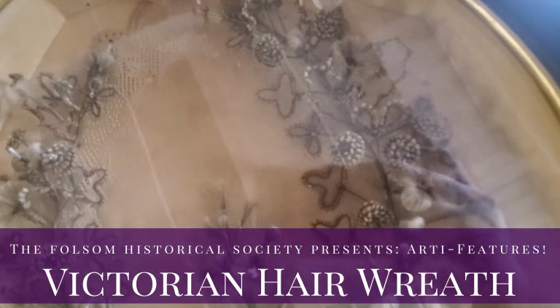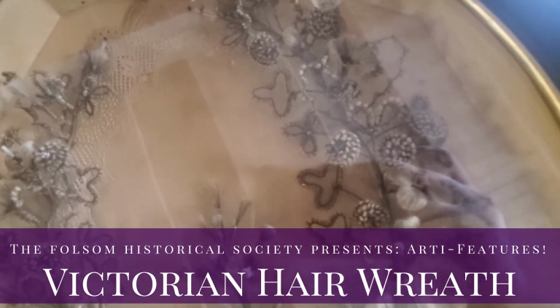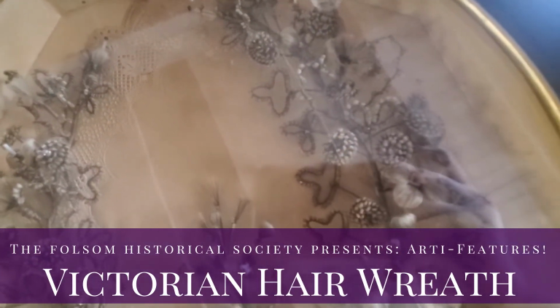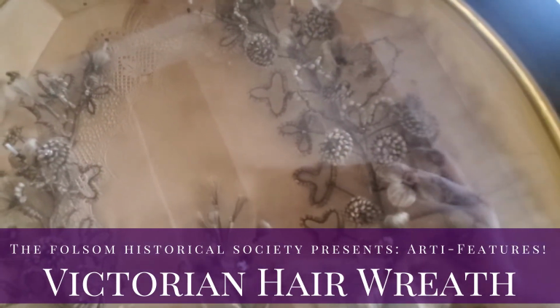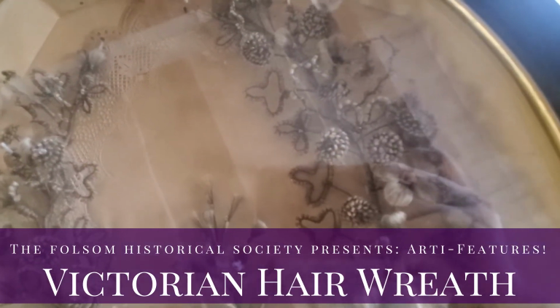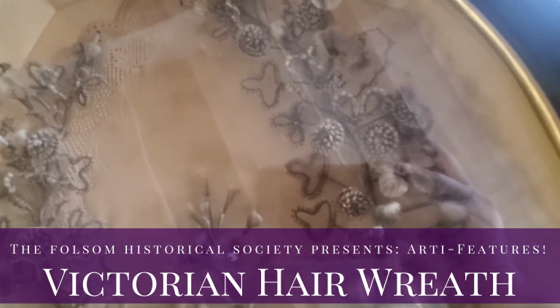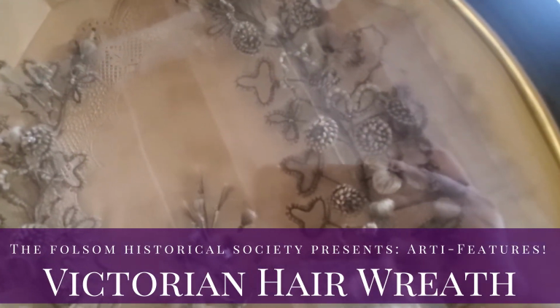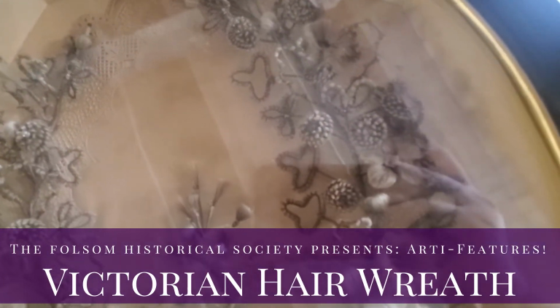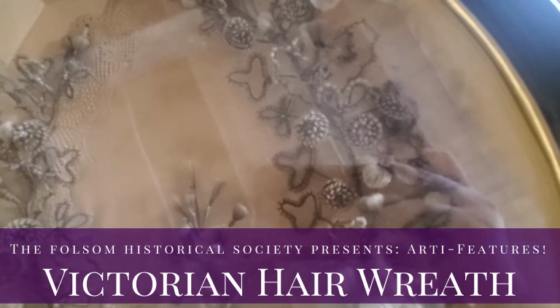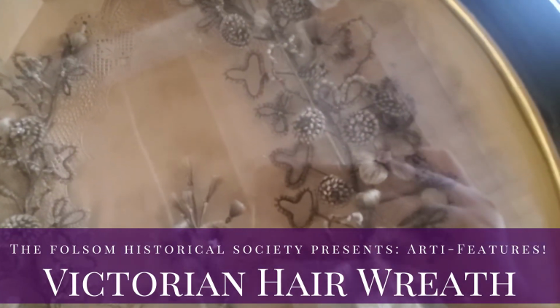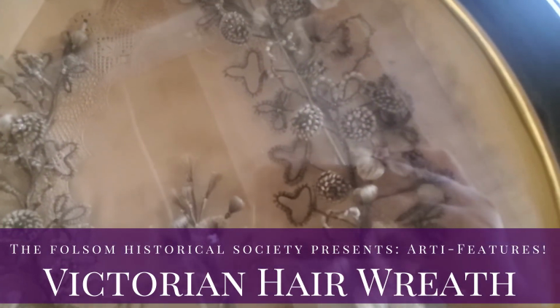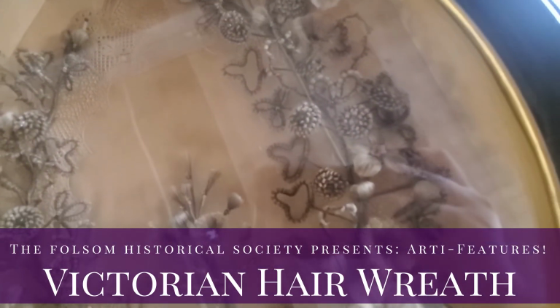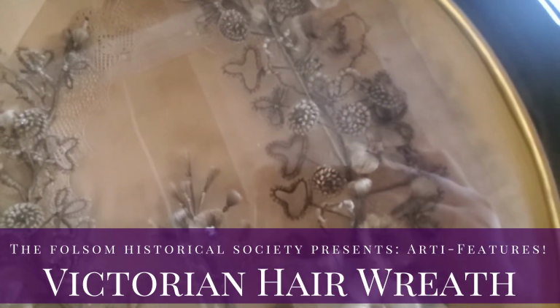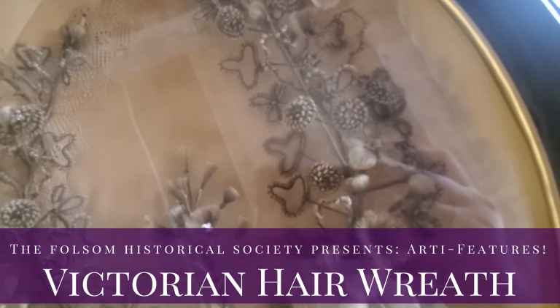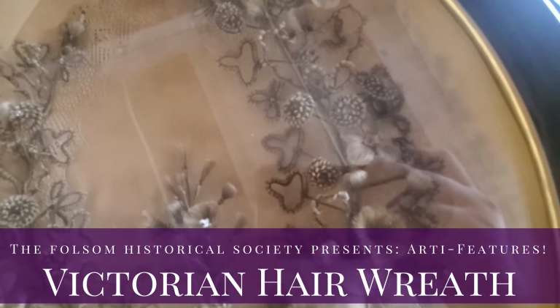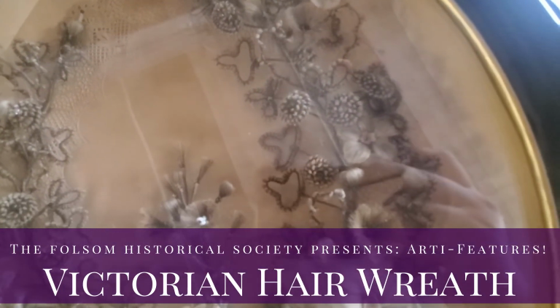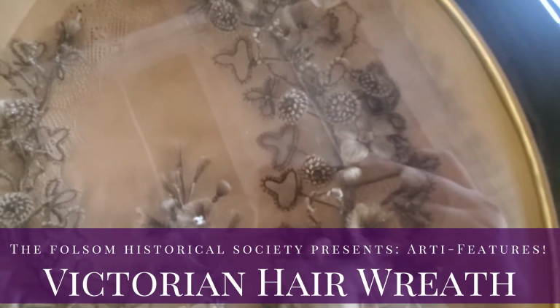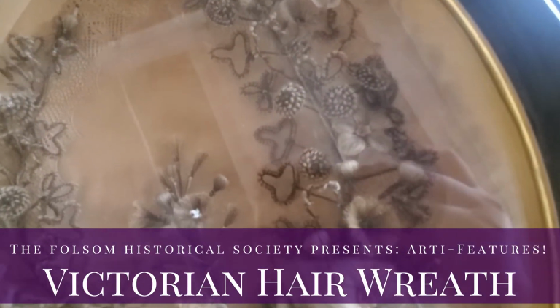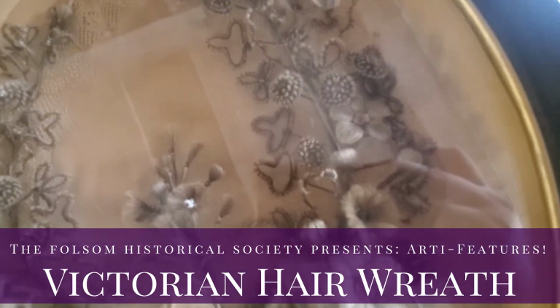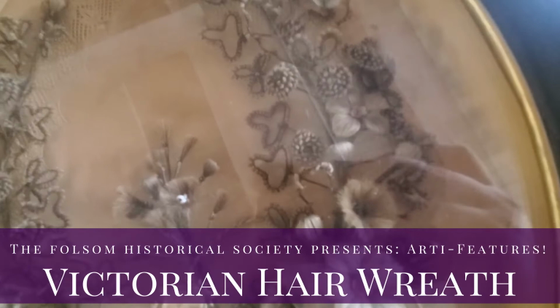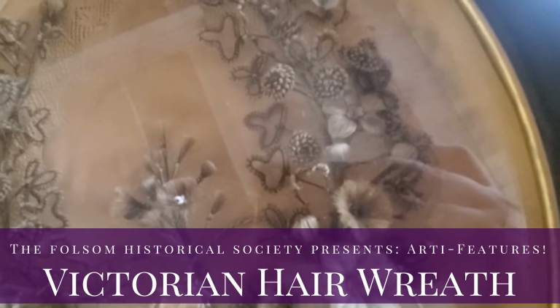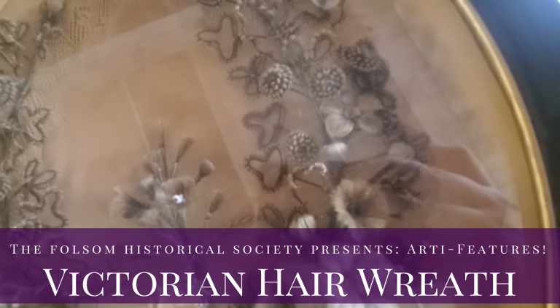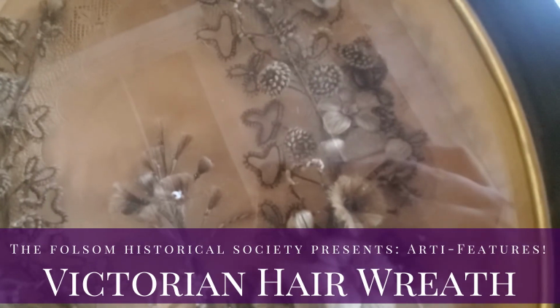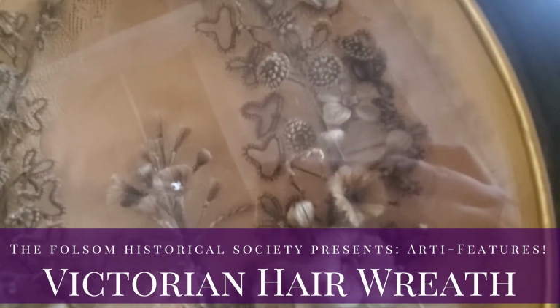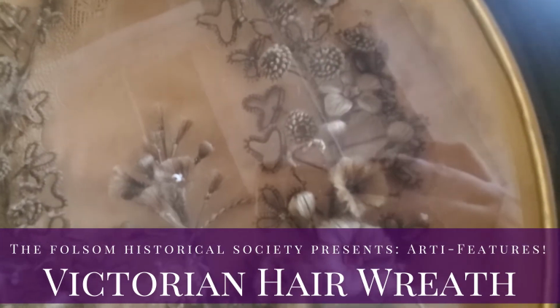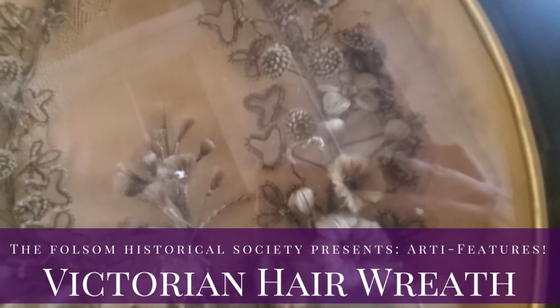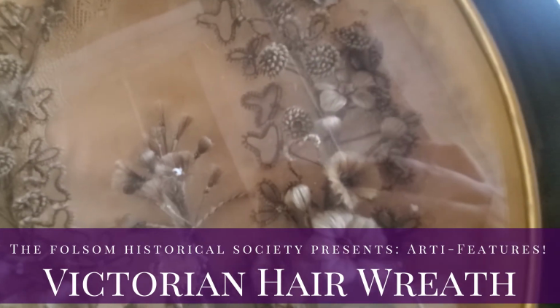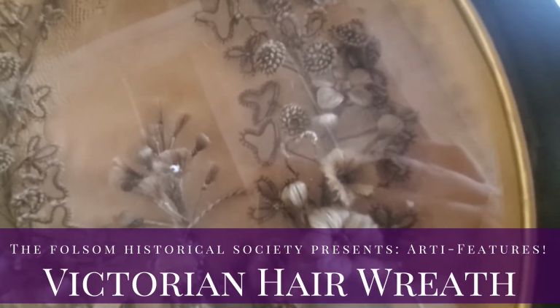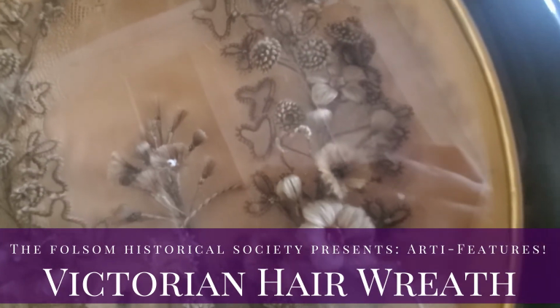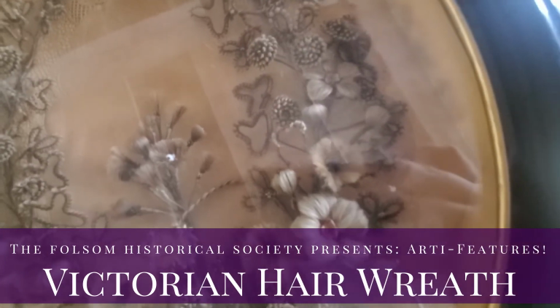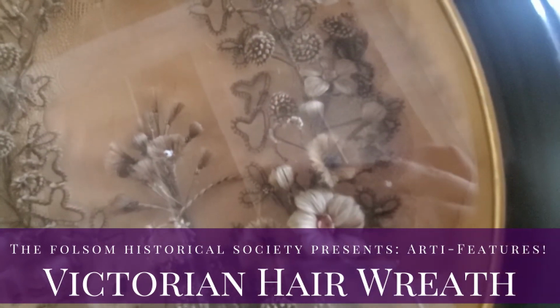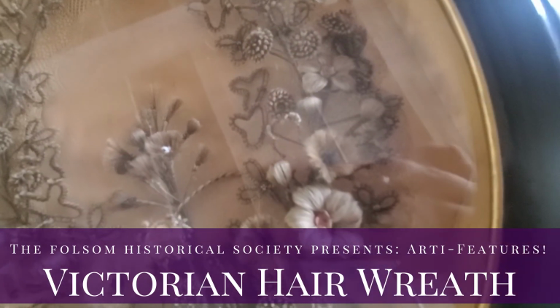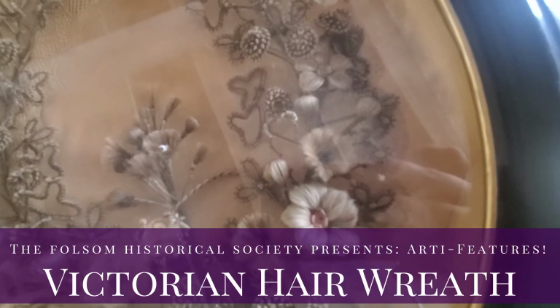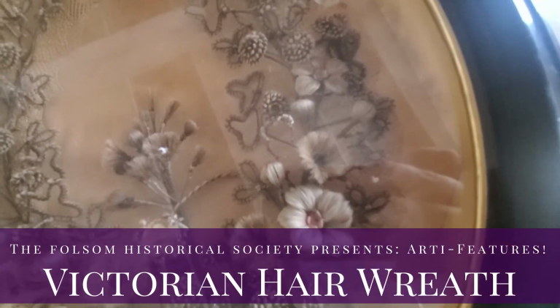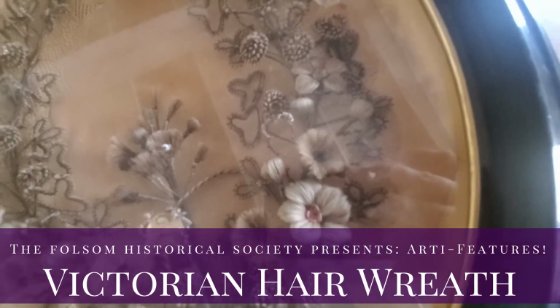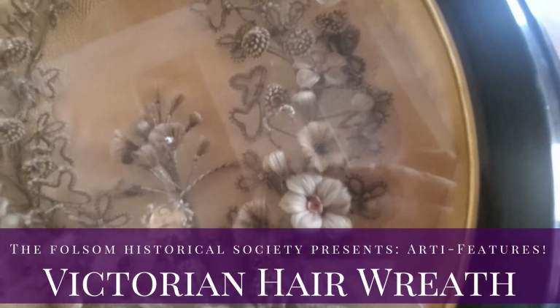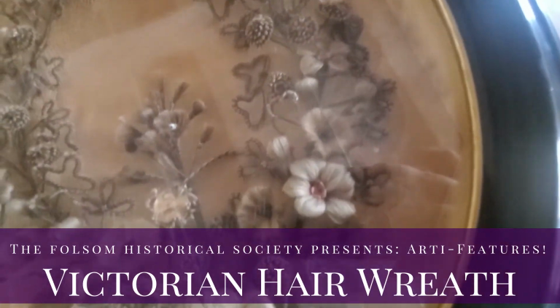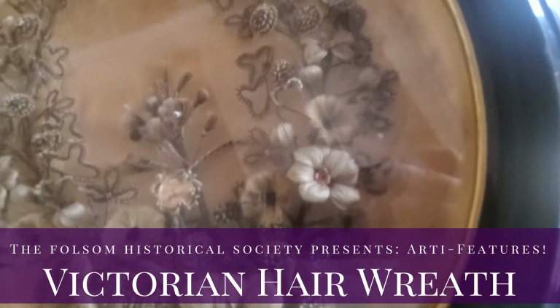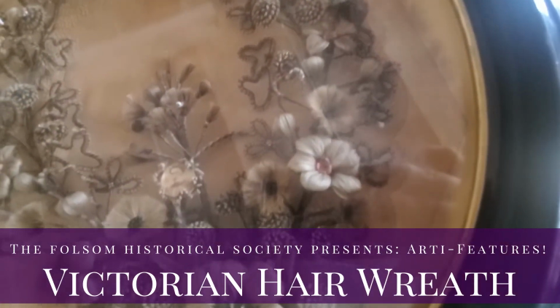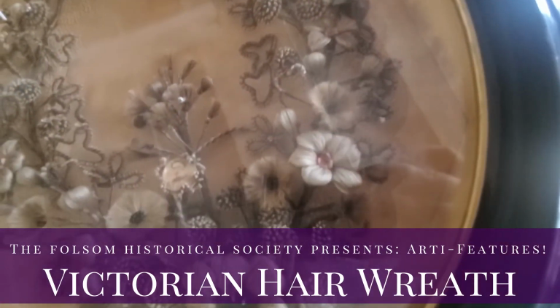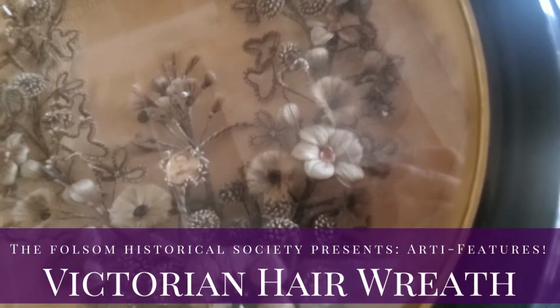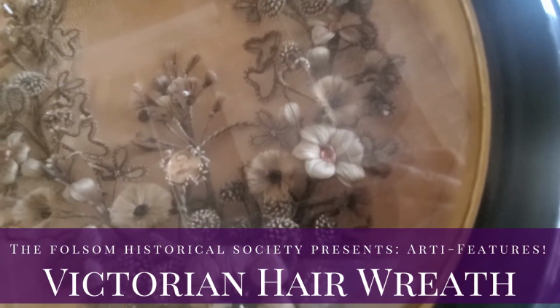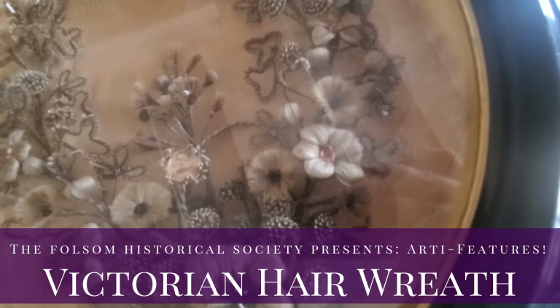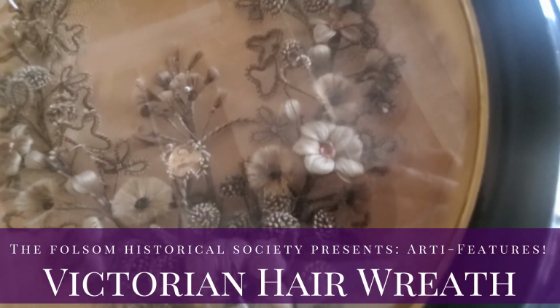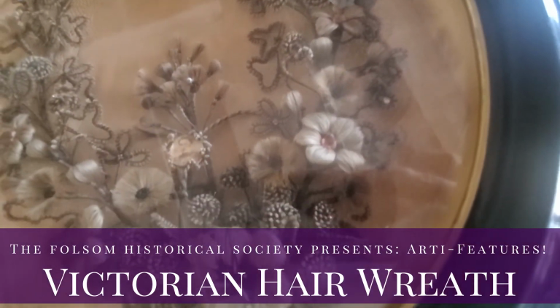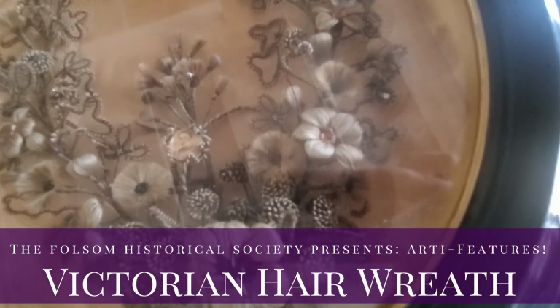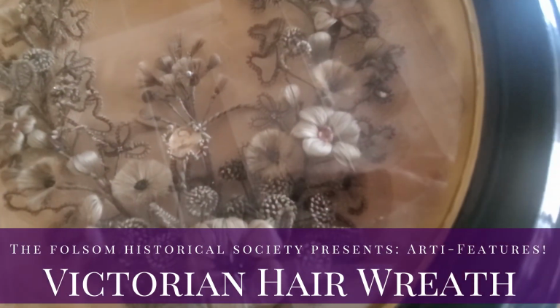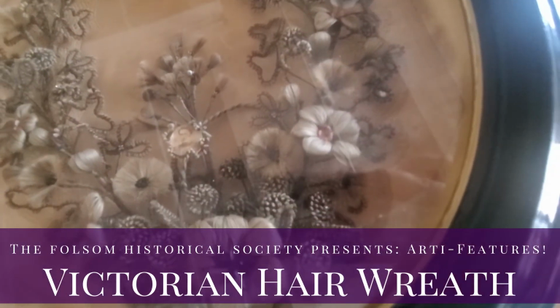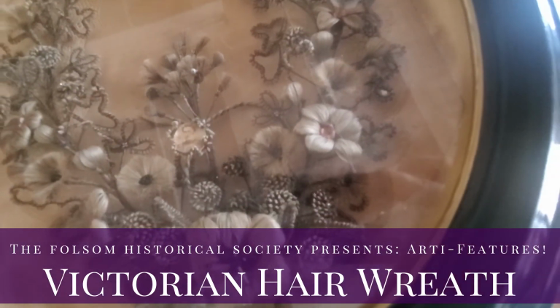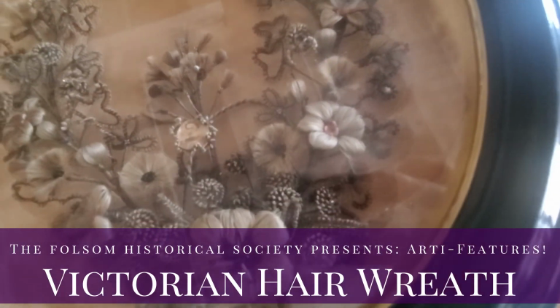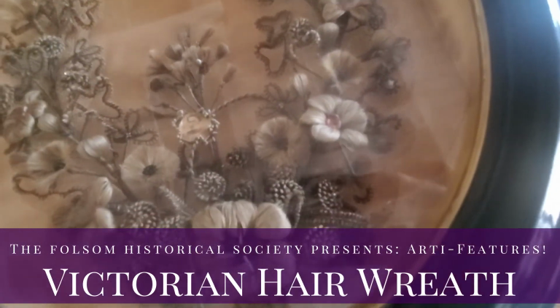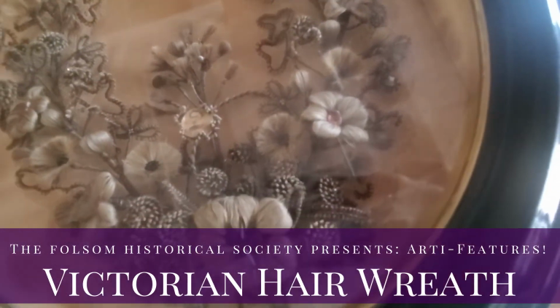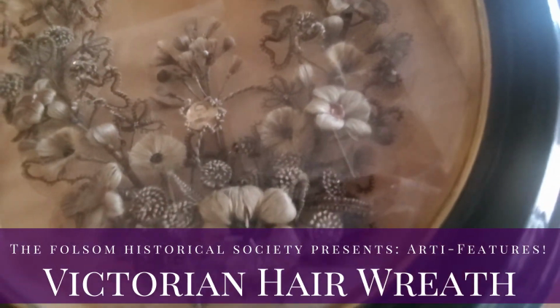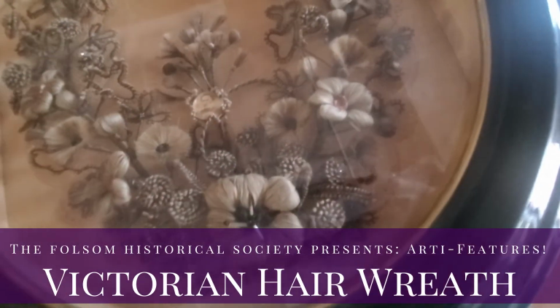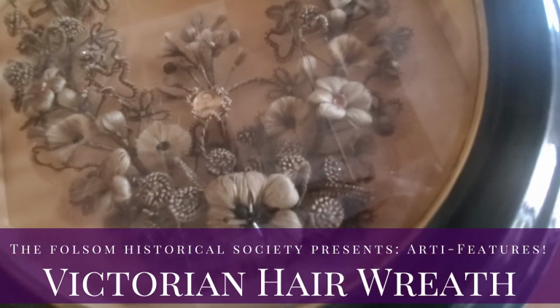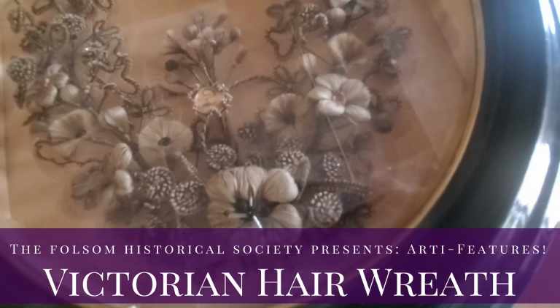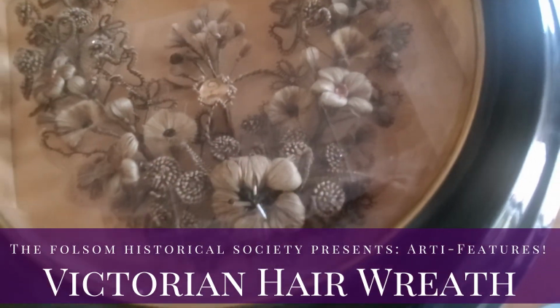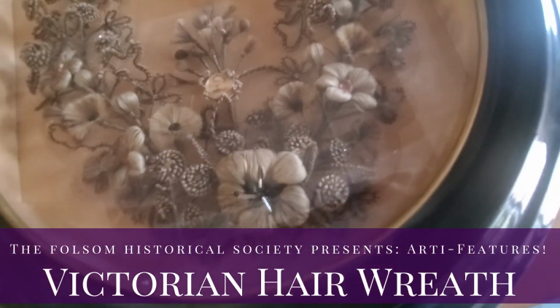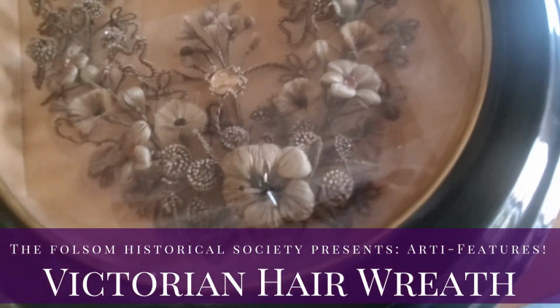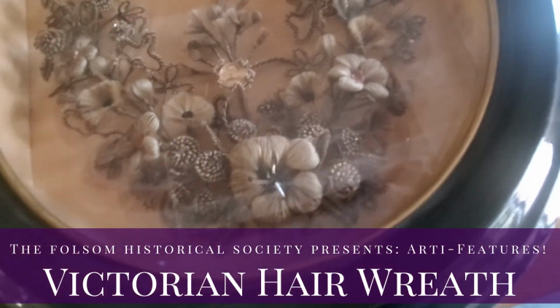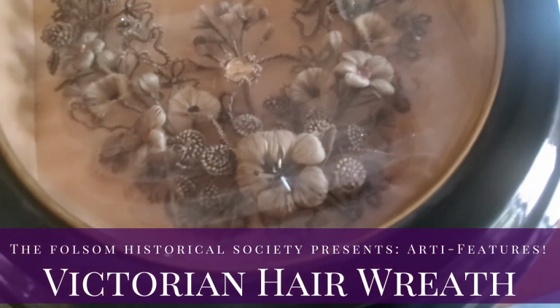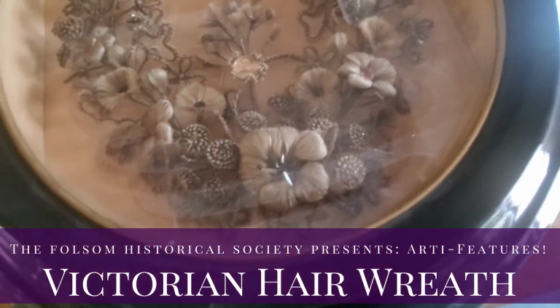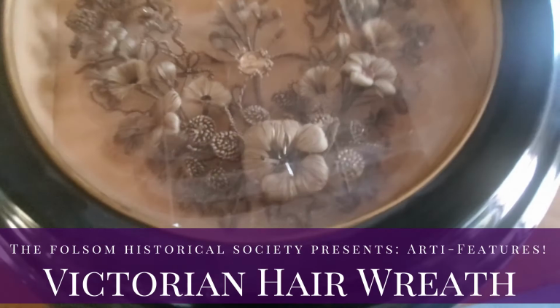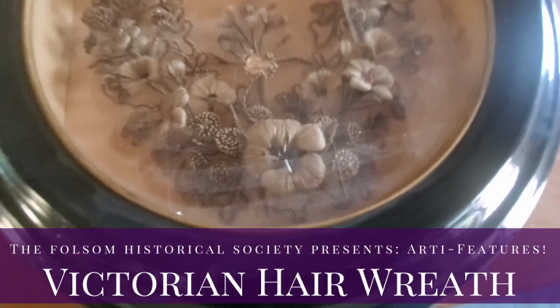This most likely was not a mourning wreath, but a wreath that was used while people were still alive to show the intimacy between family.